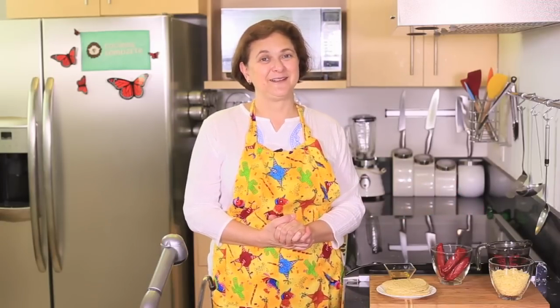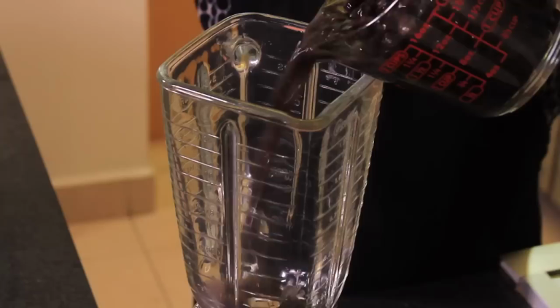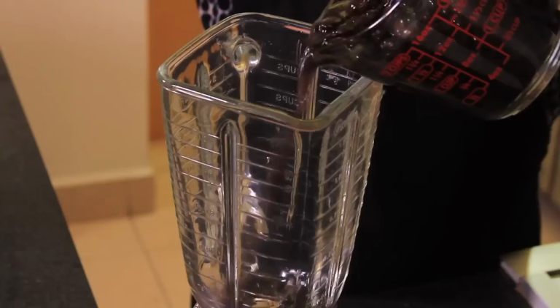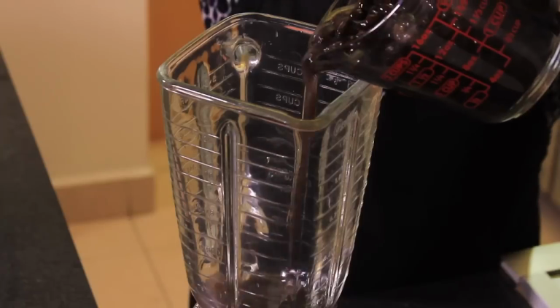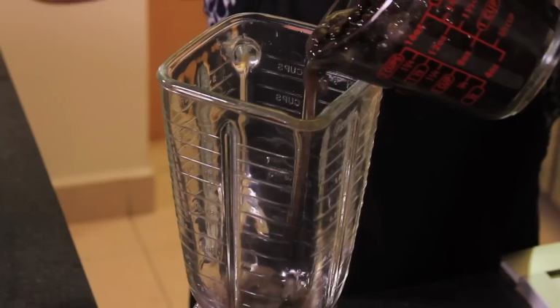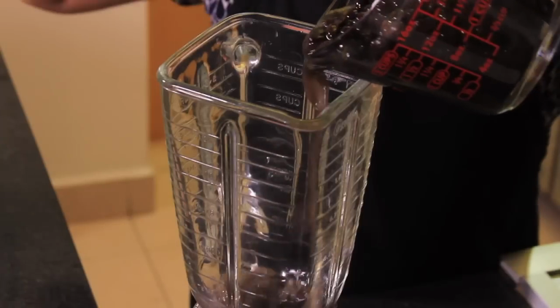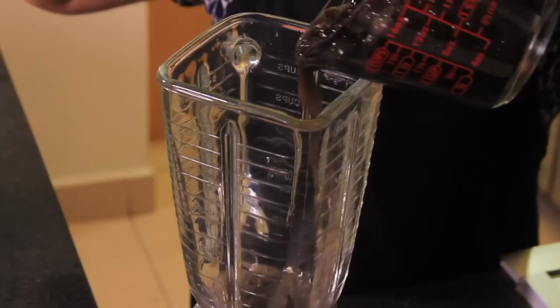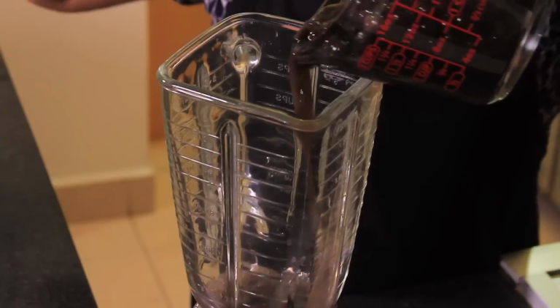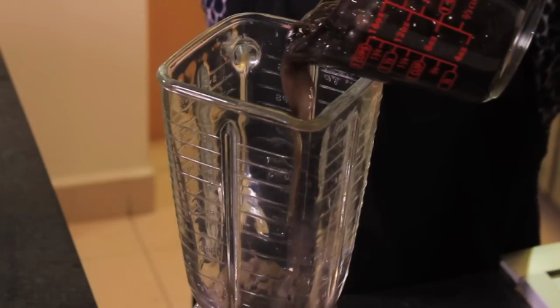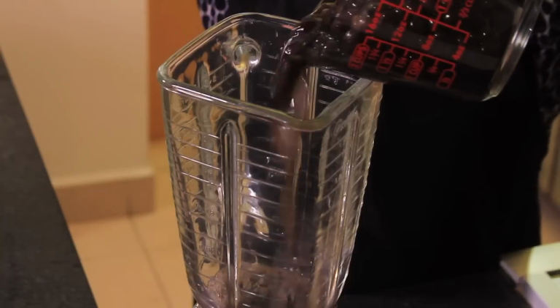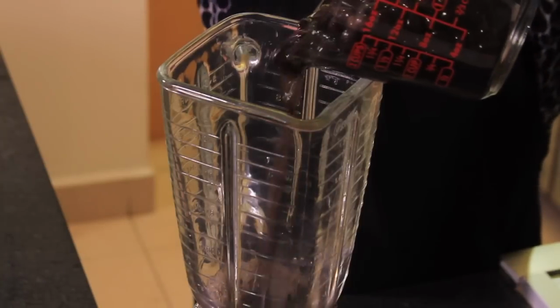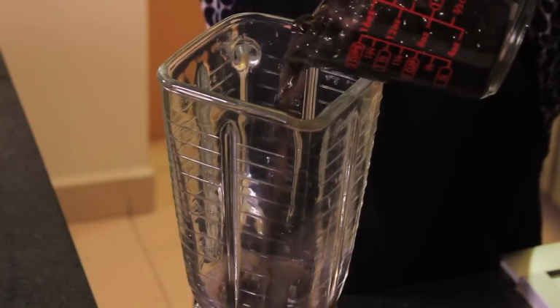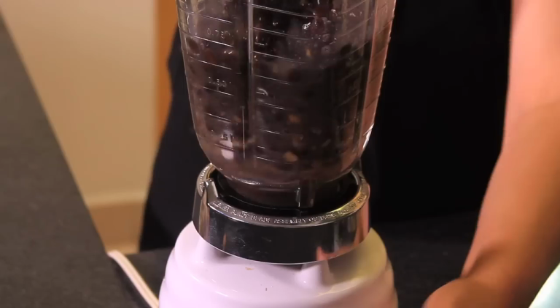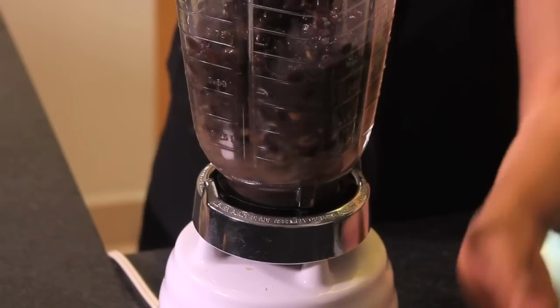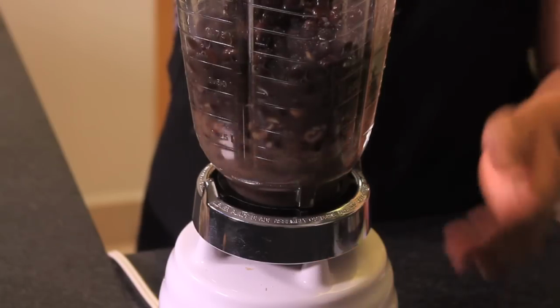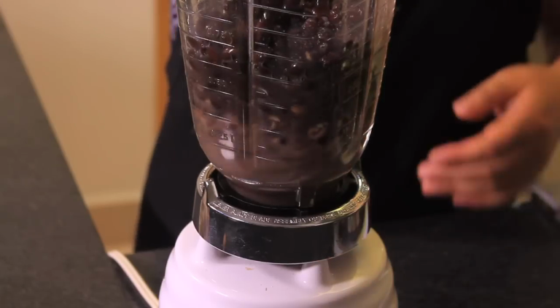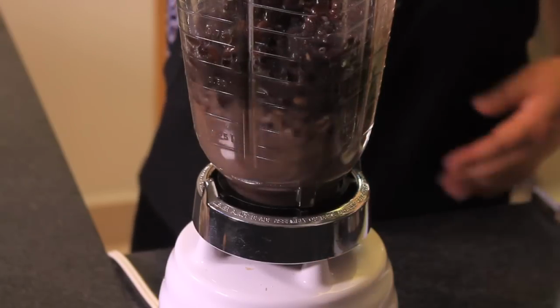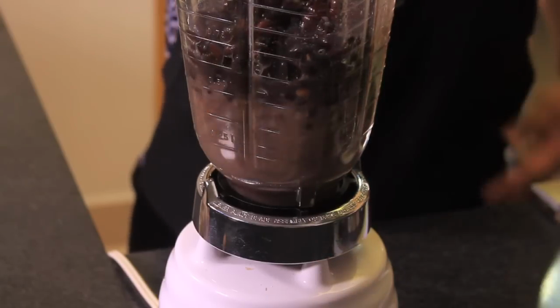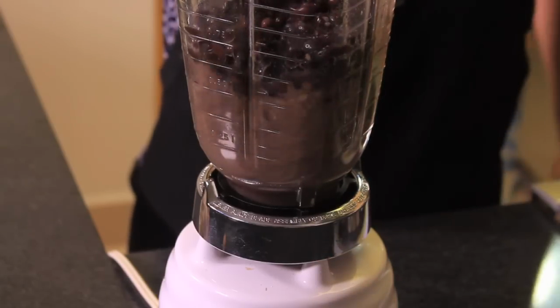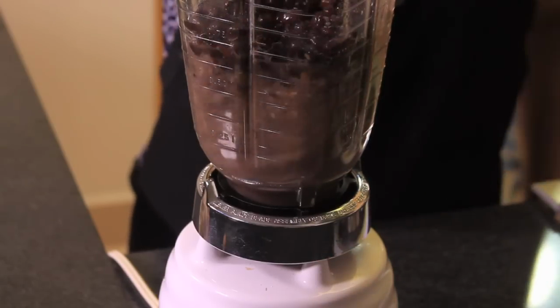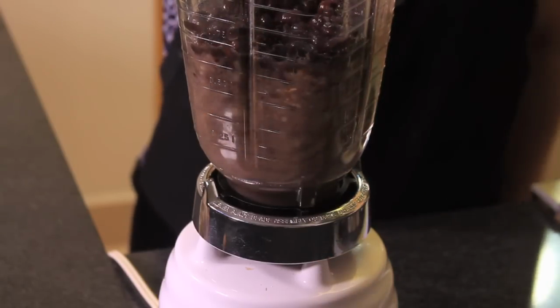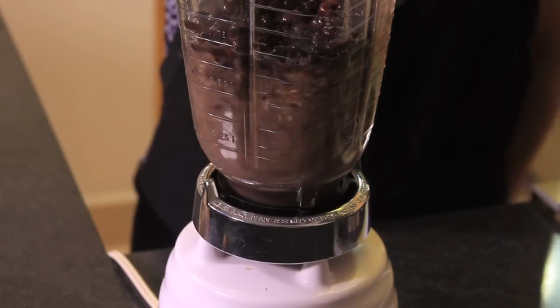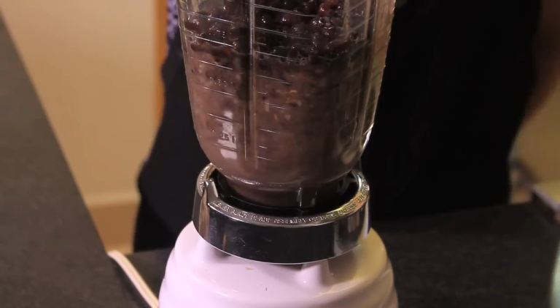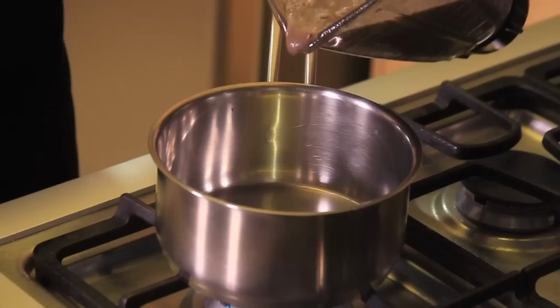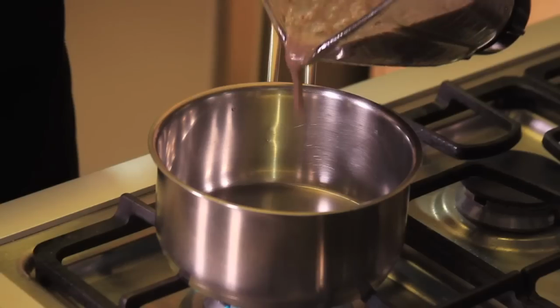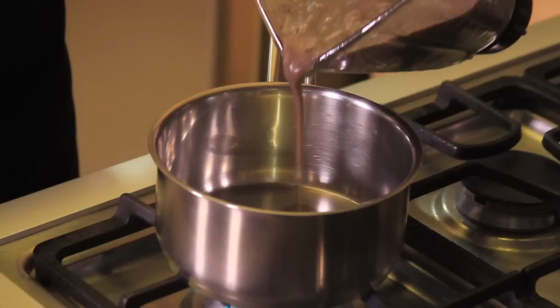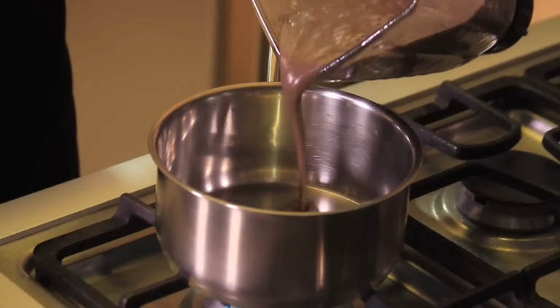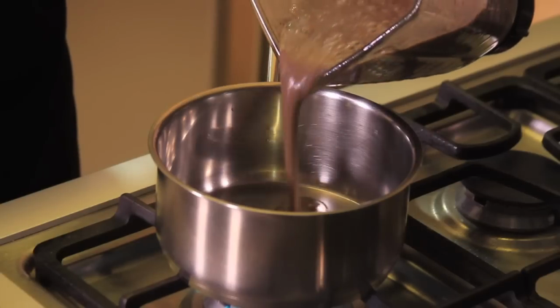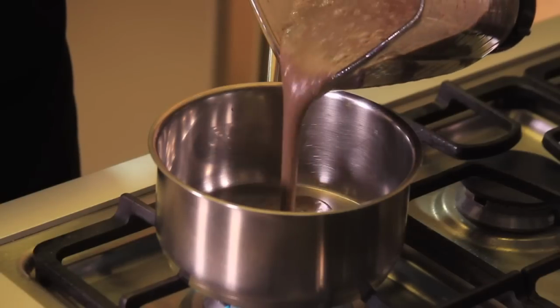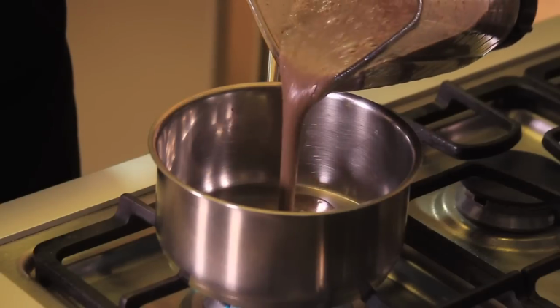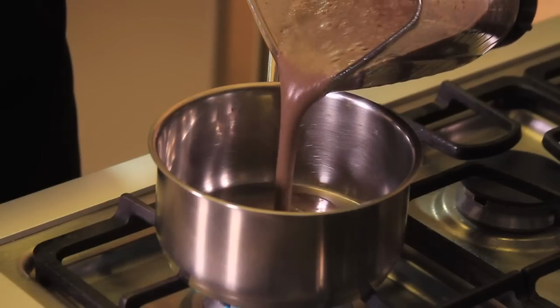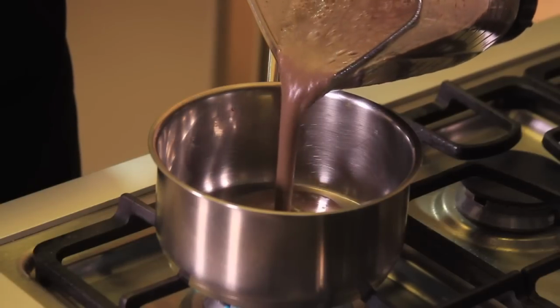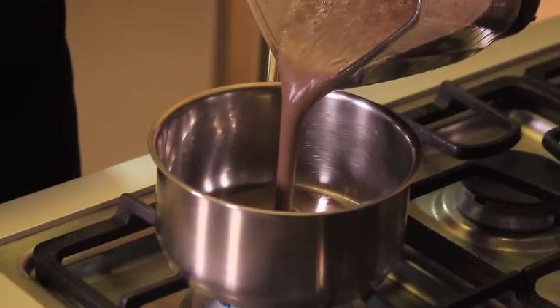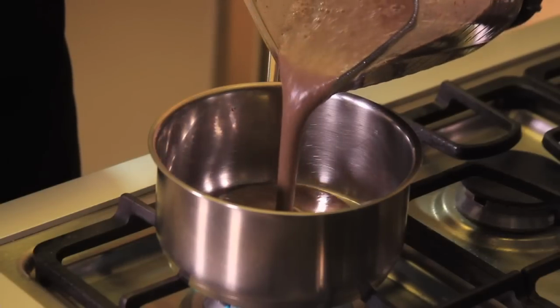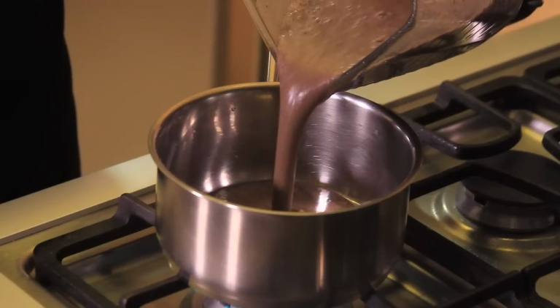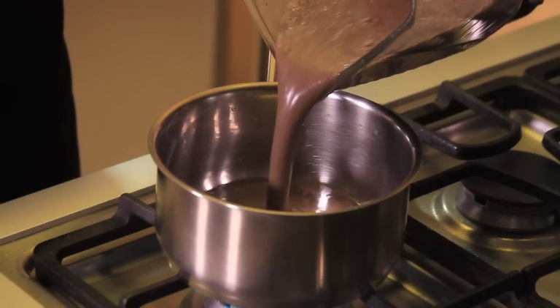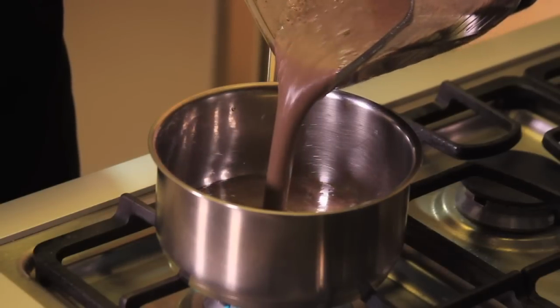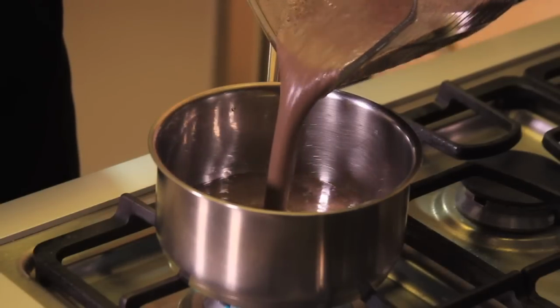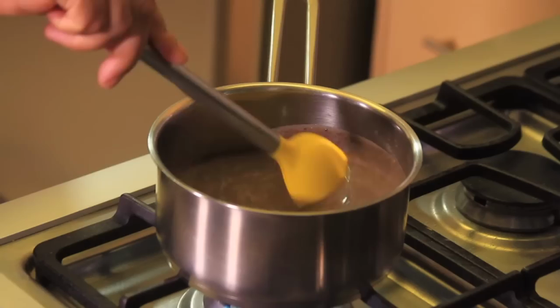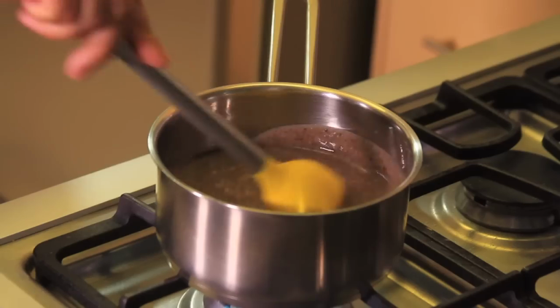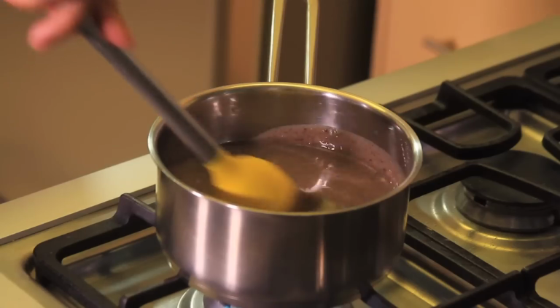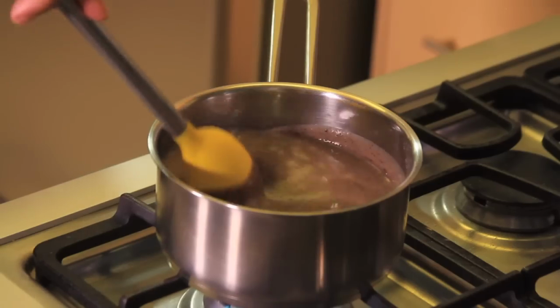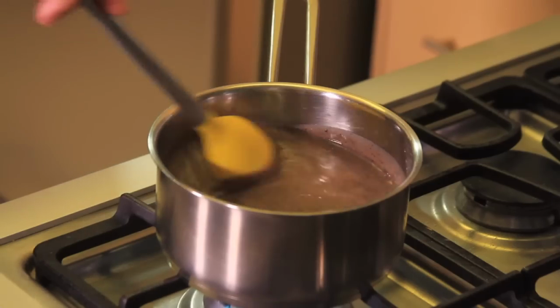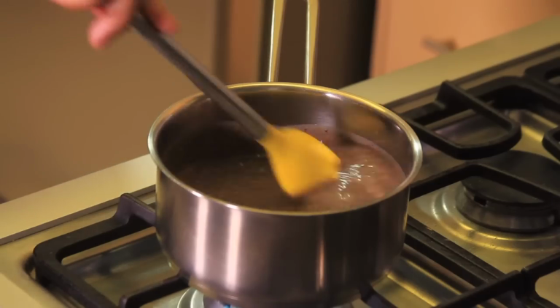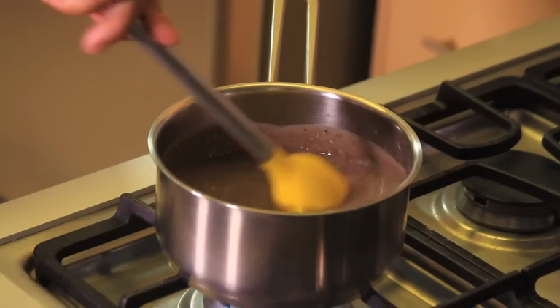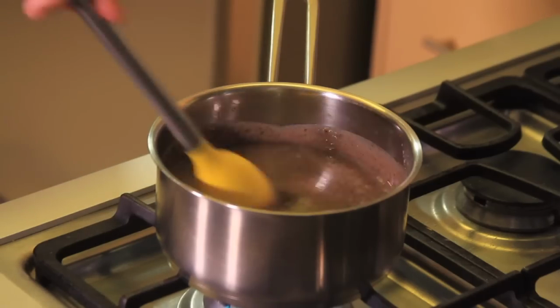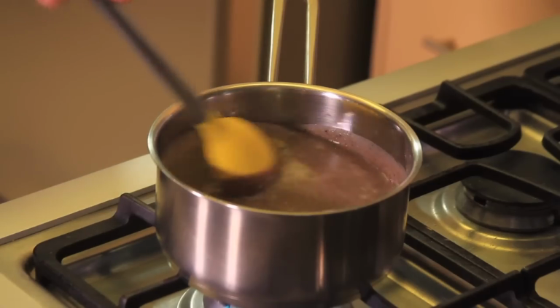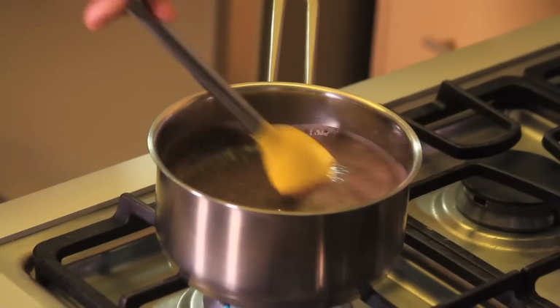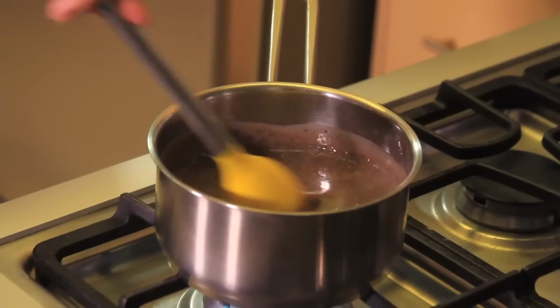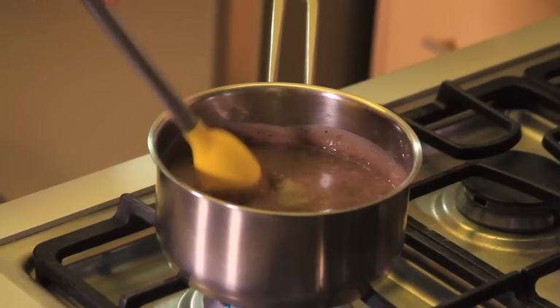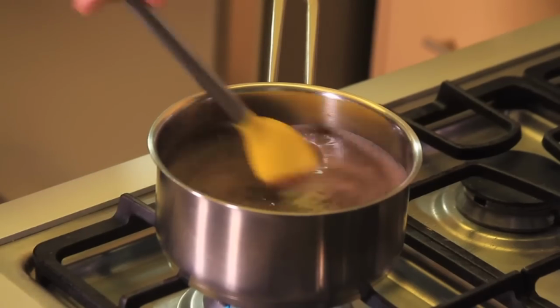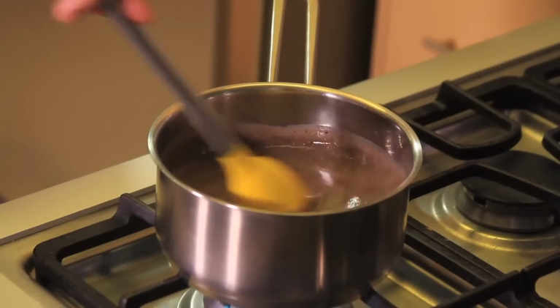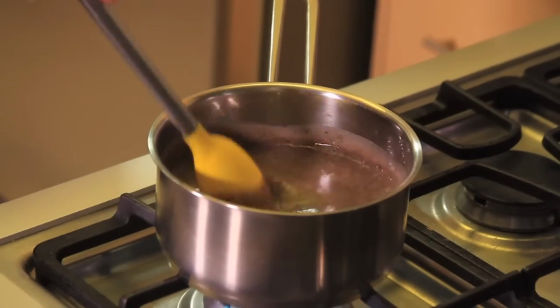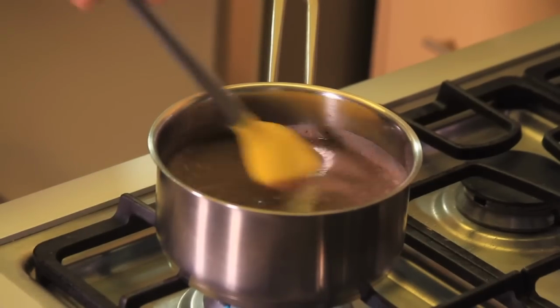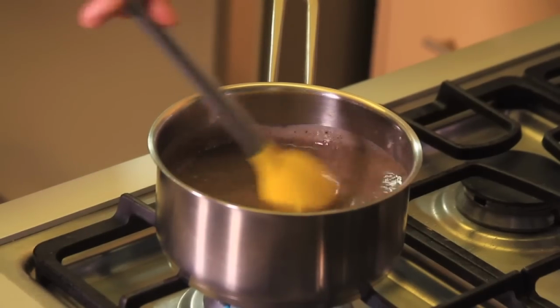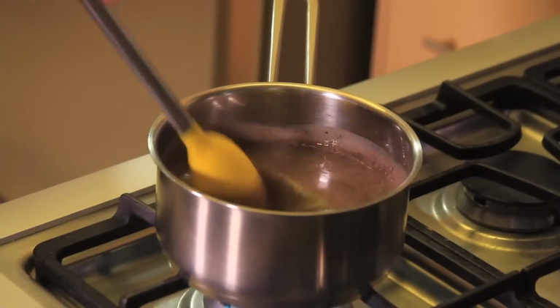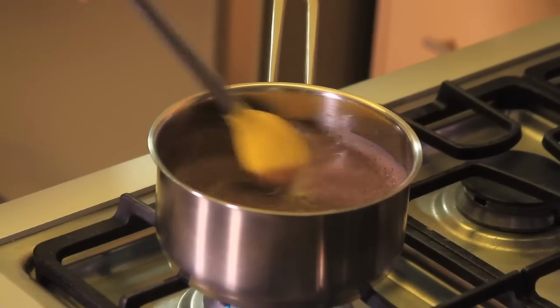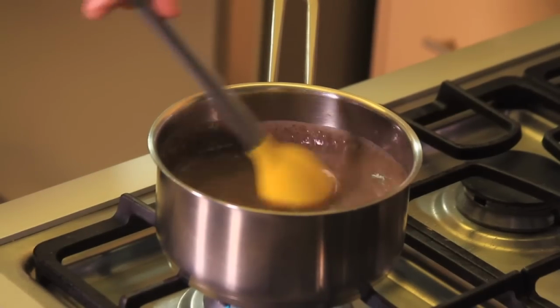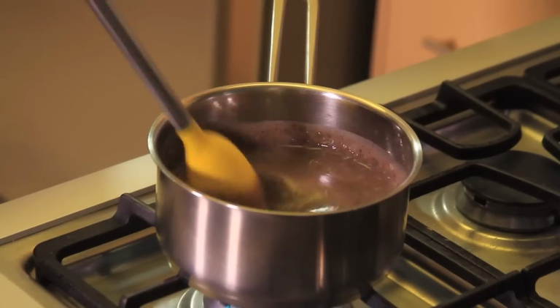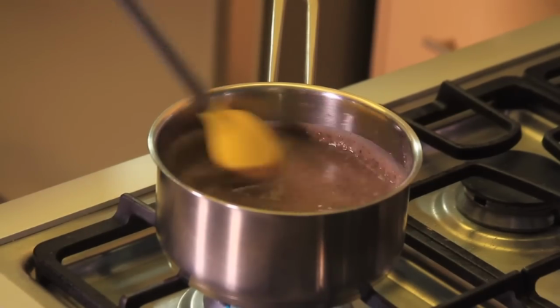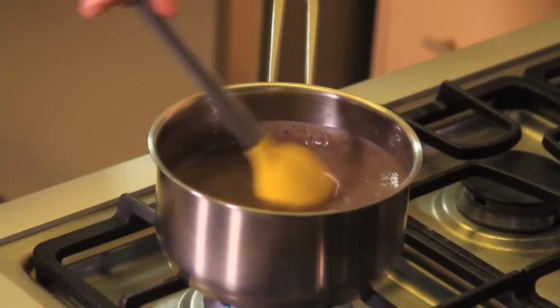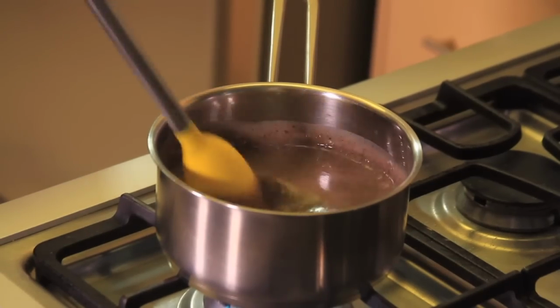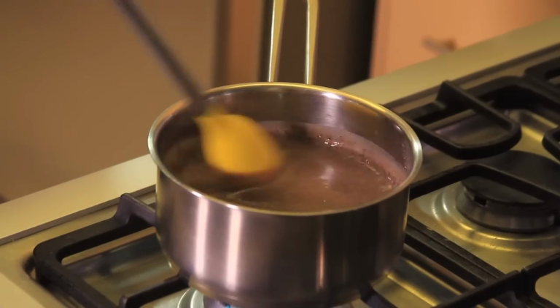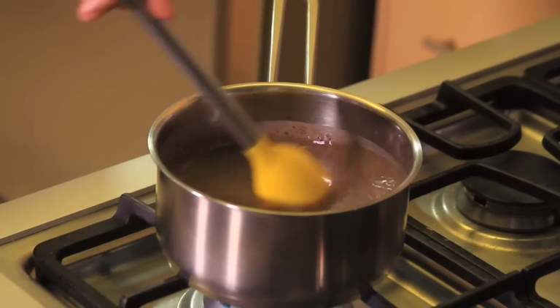First of all, we process the beans in the blender and fry them with a bit of olive oil. Season with salt and set aside.